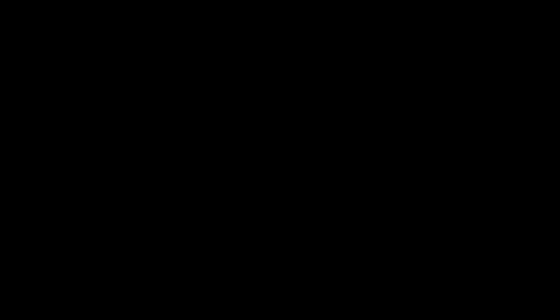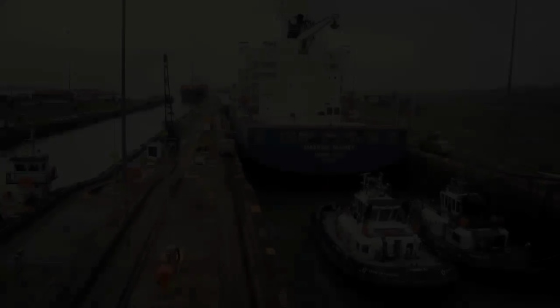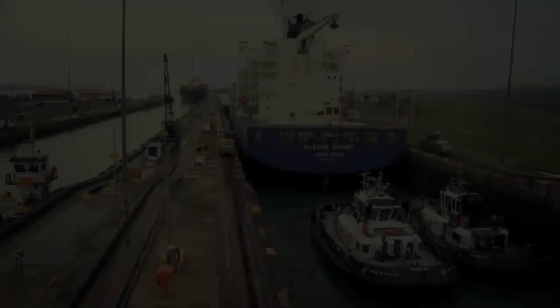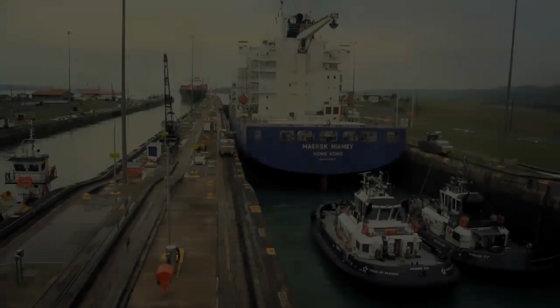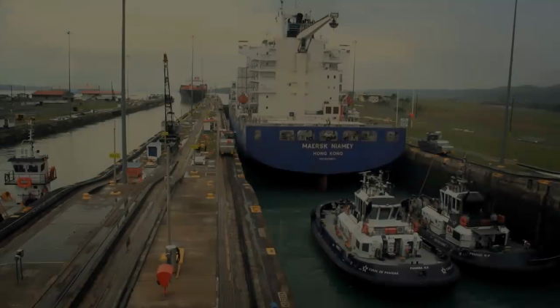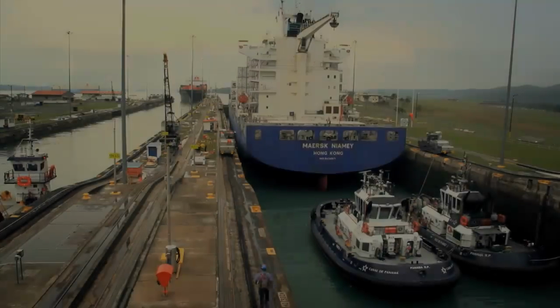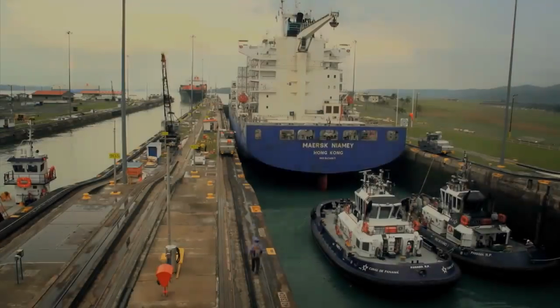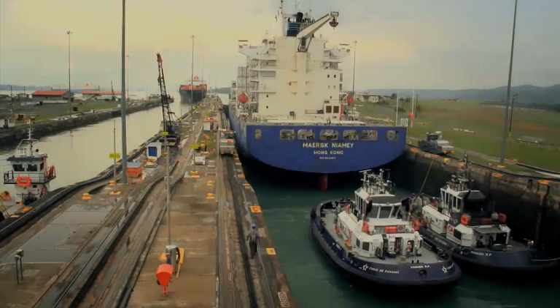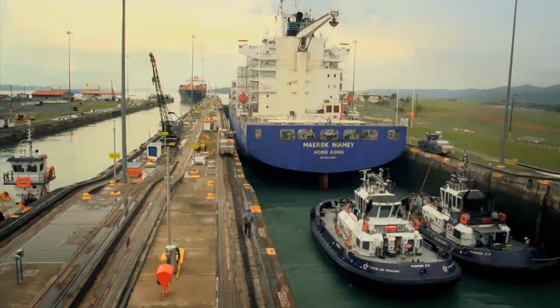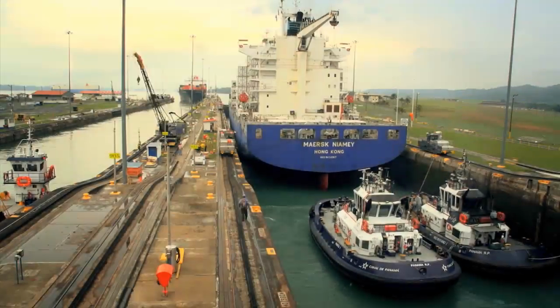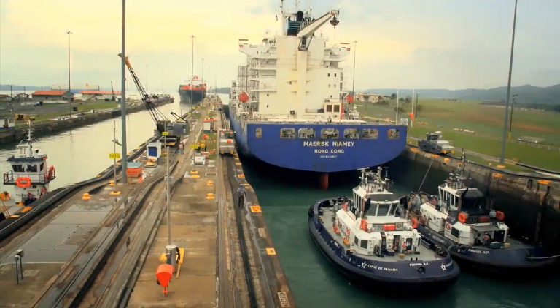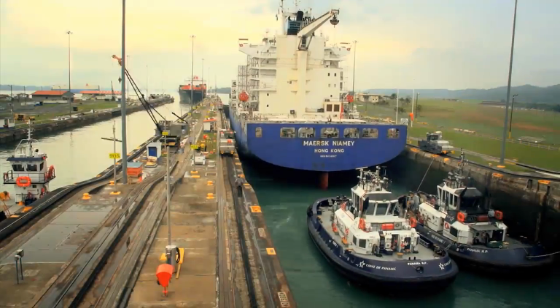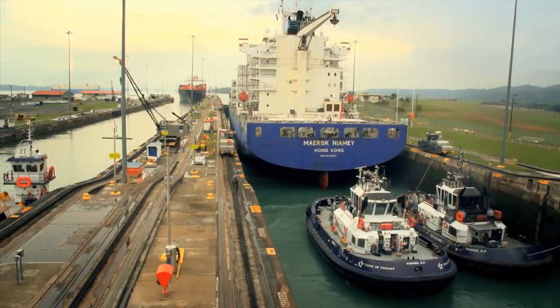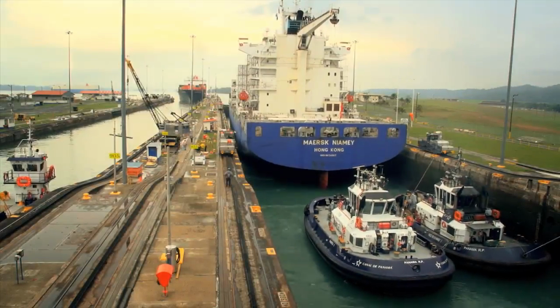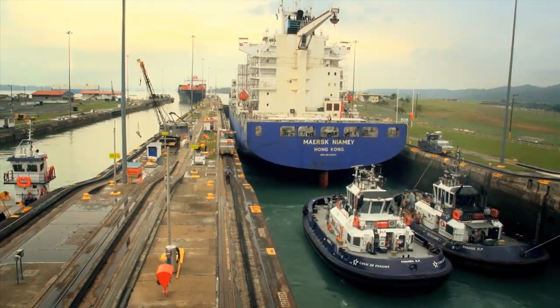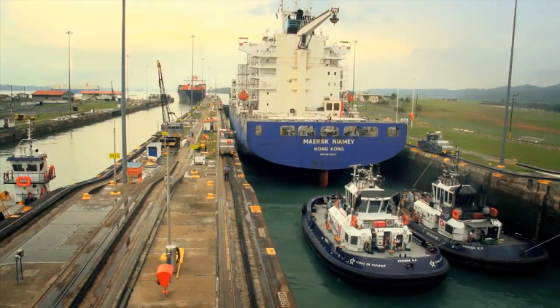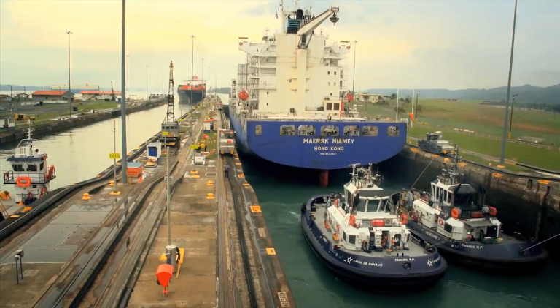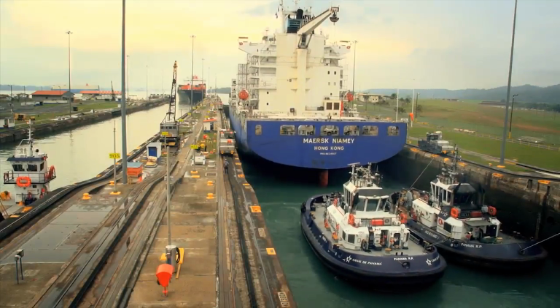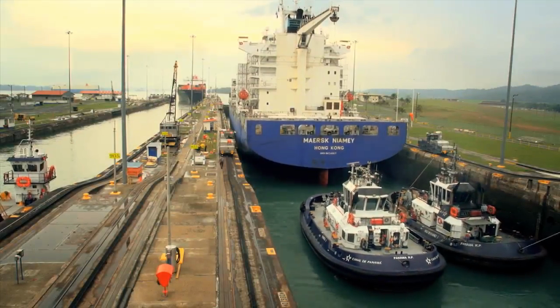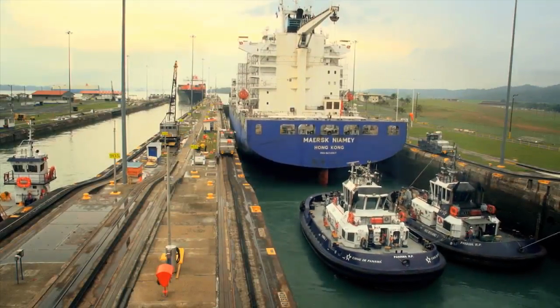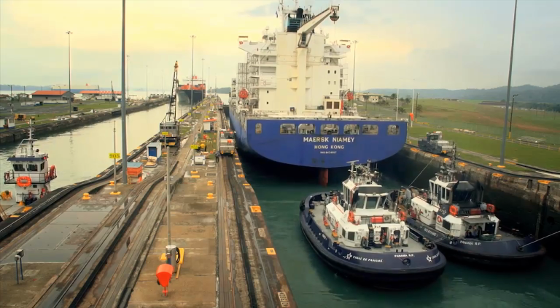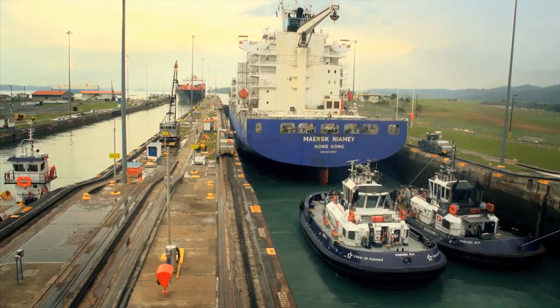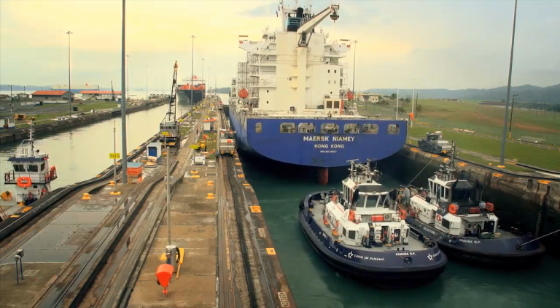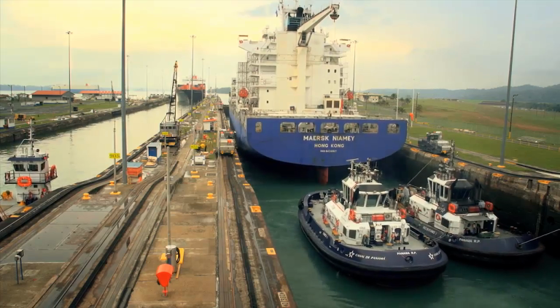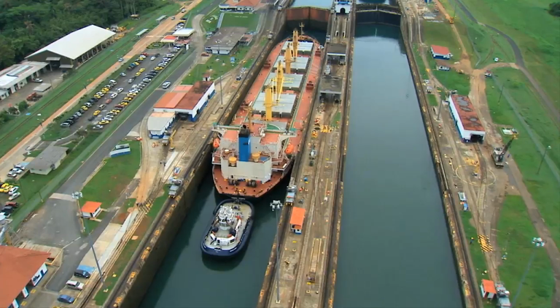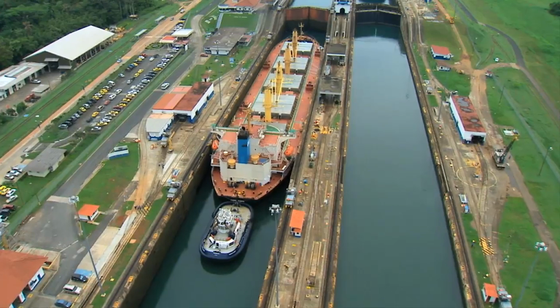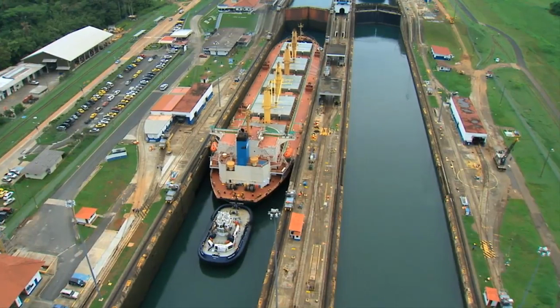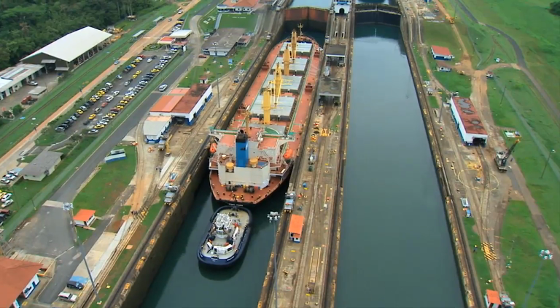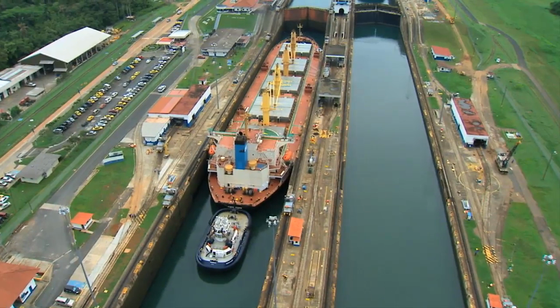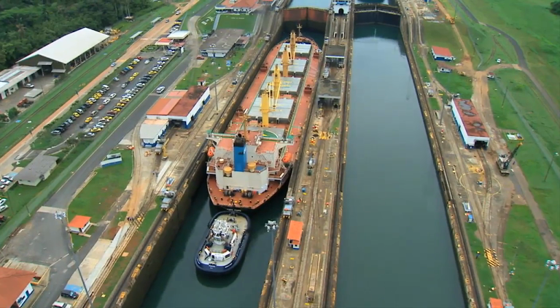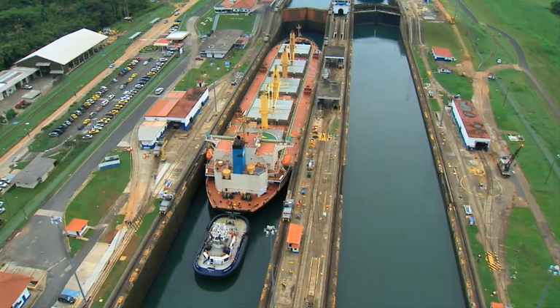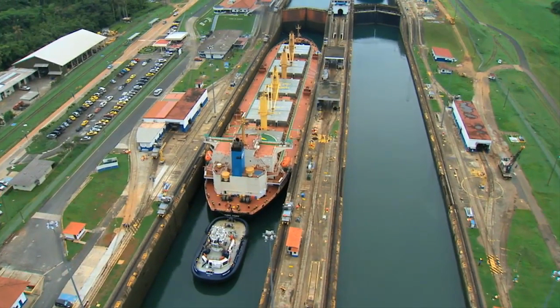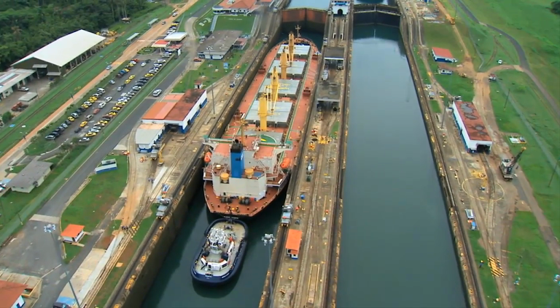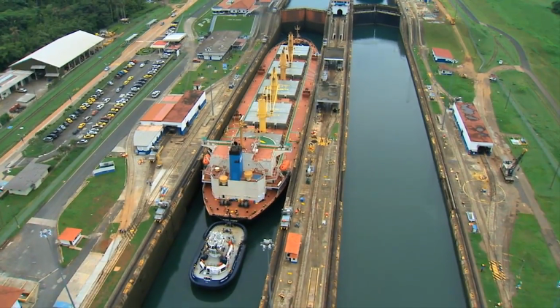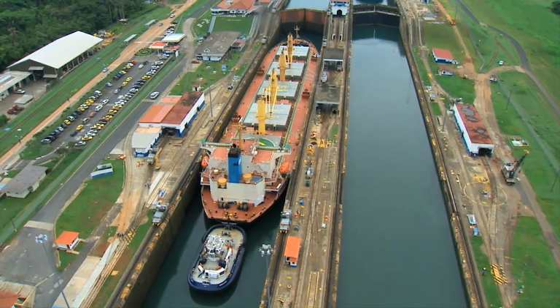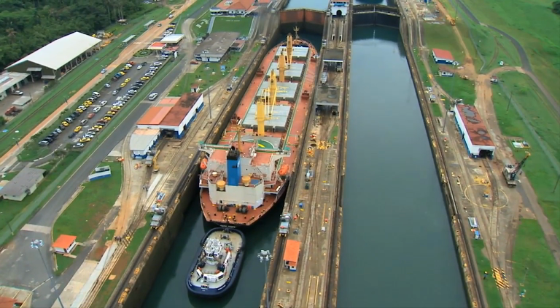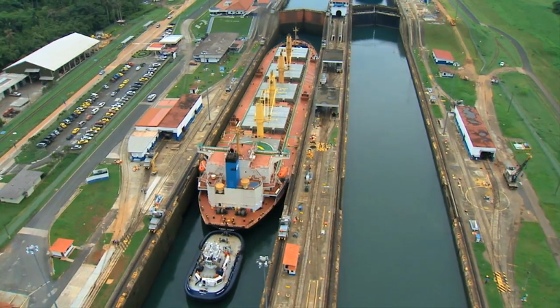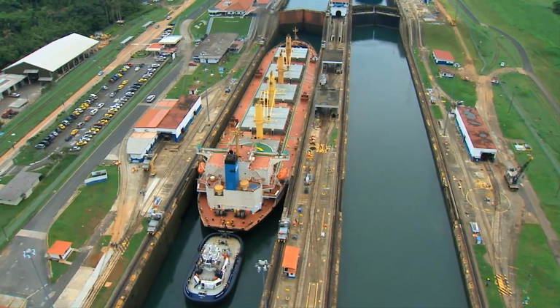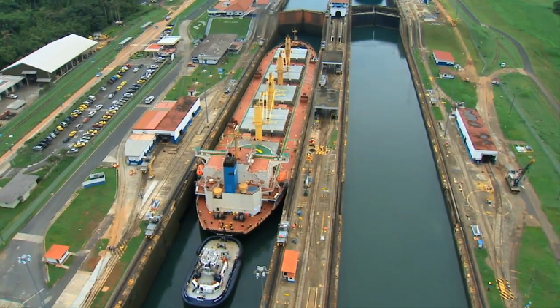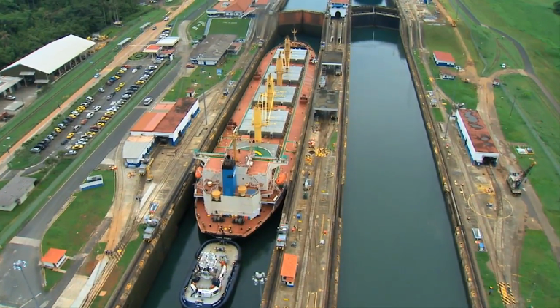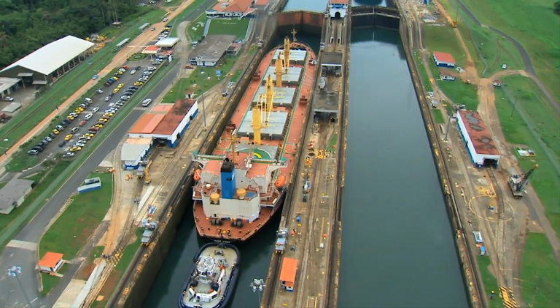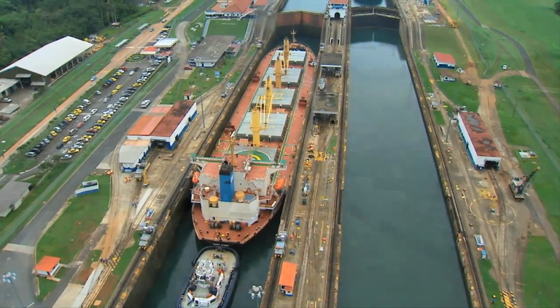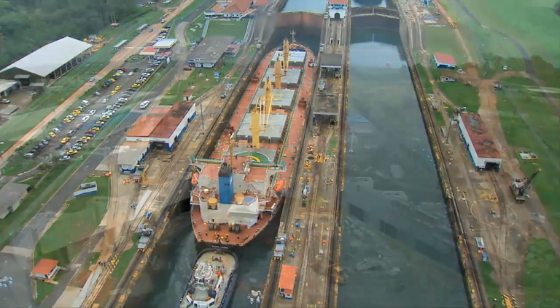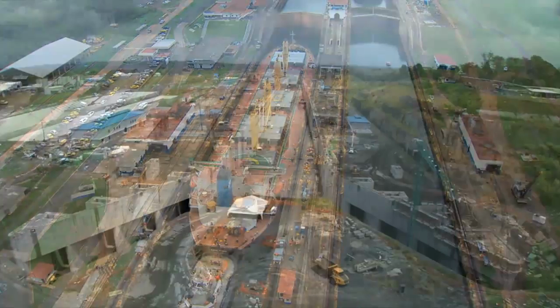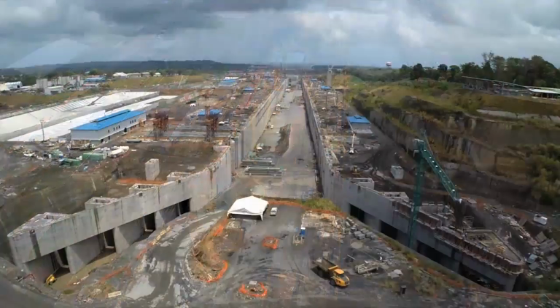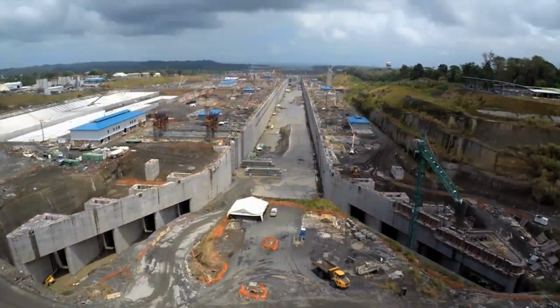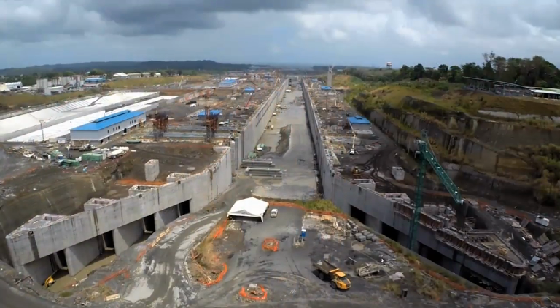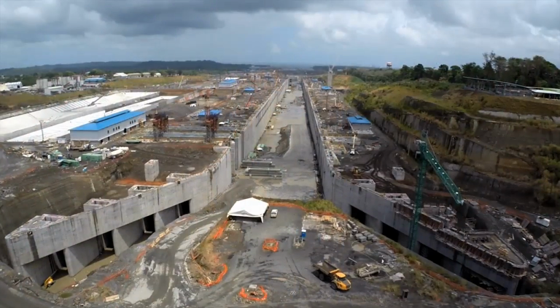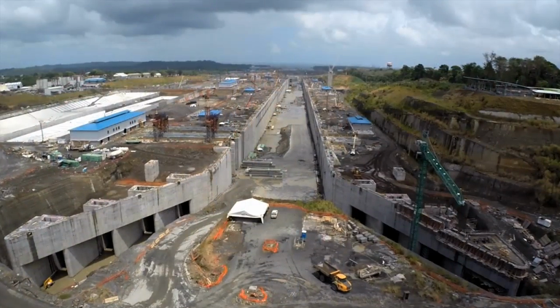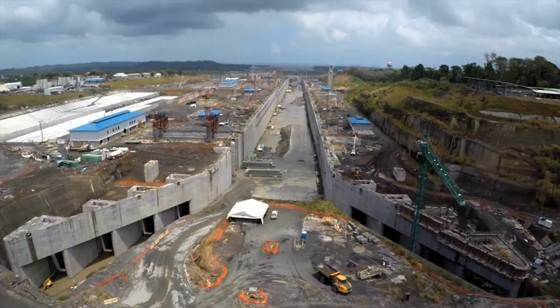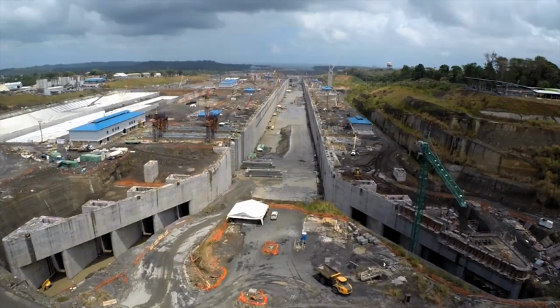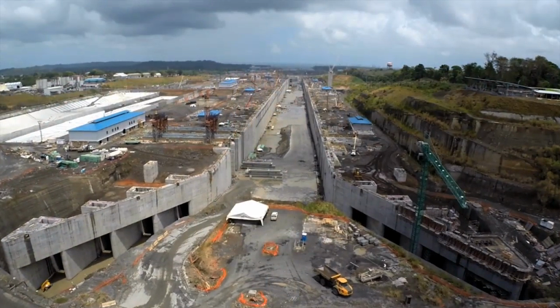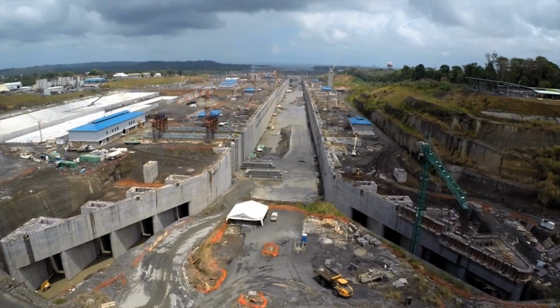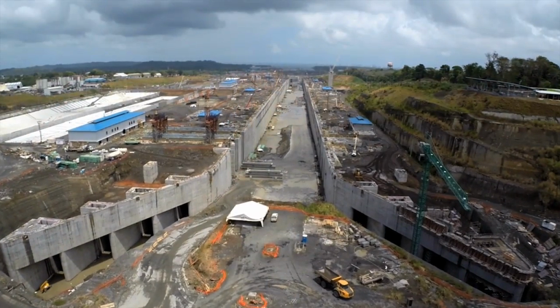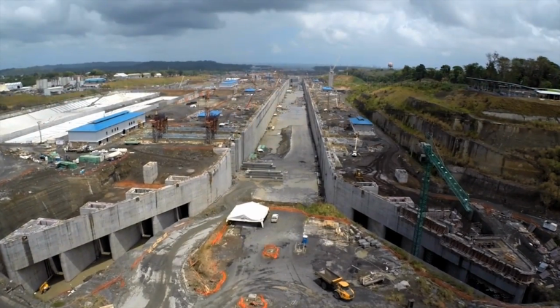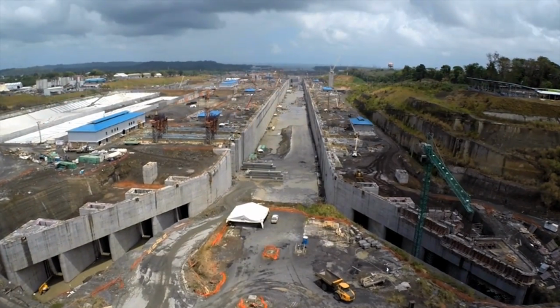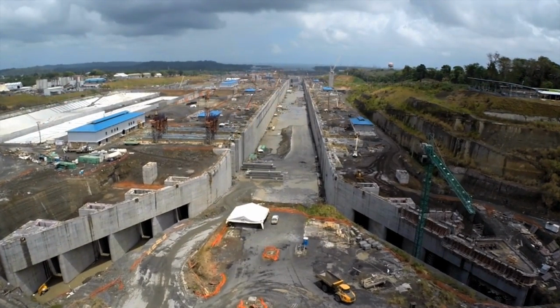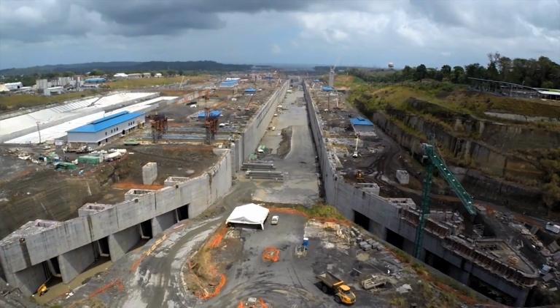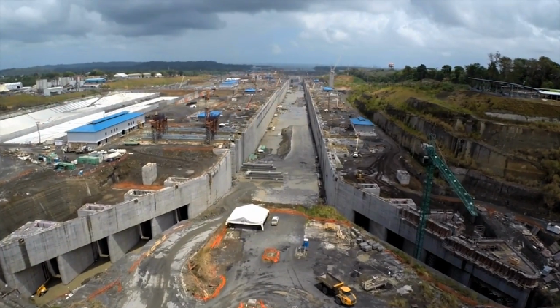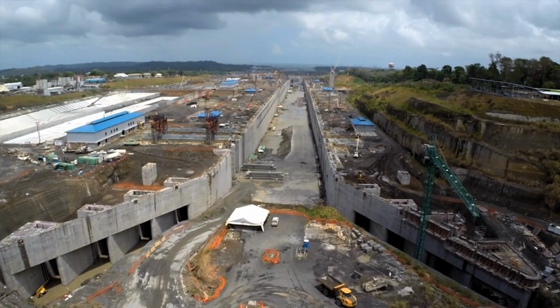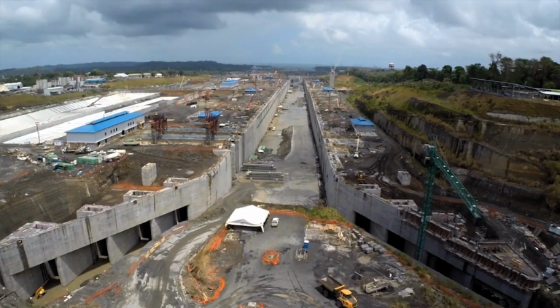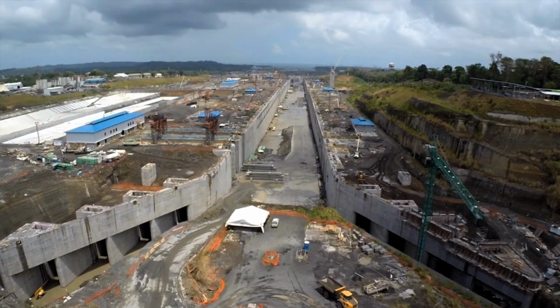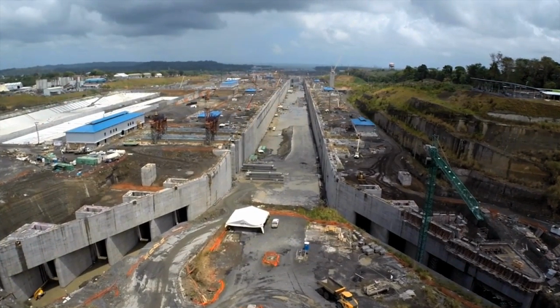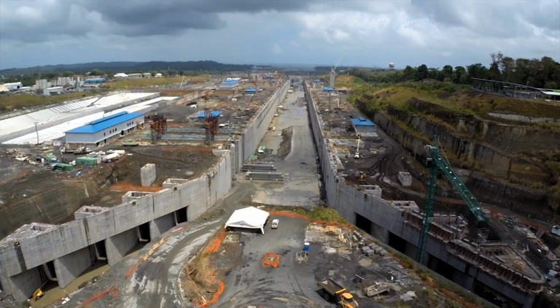A century after its inauguration, the Panama Canal will give the world a wider path between the seas.